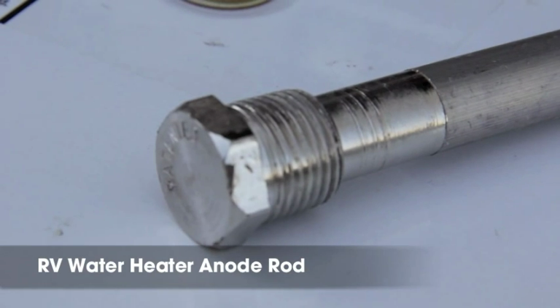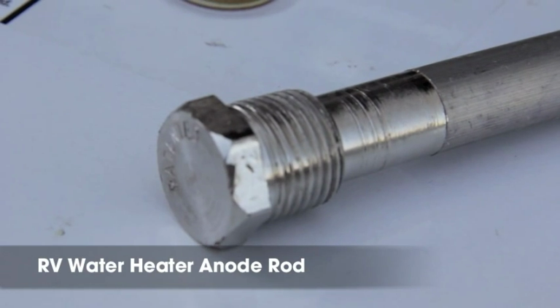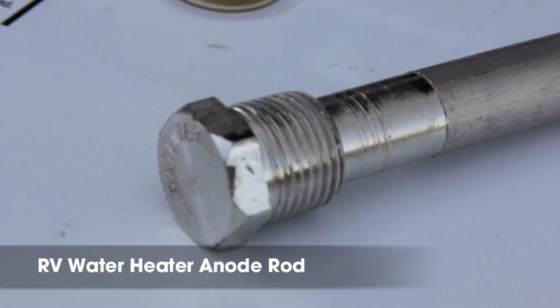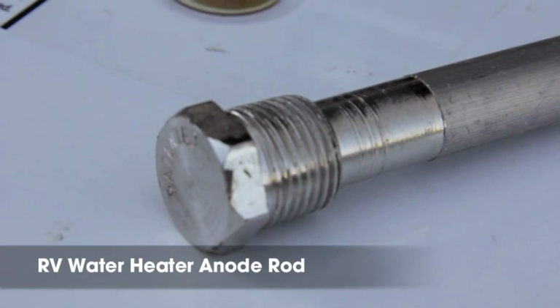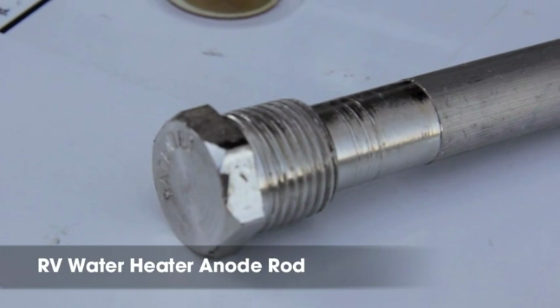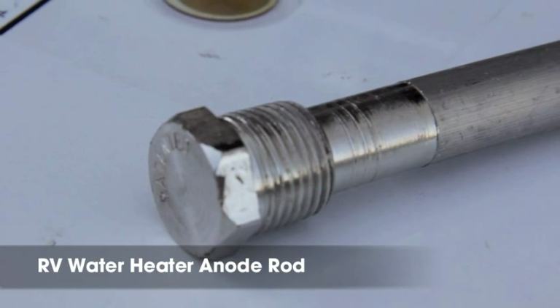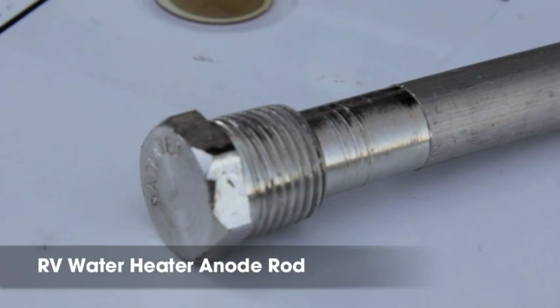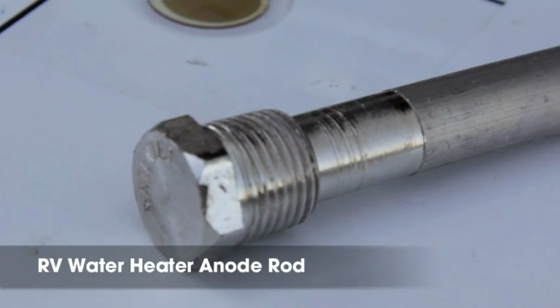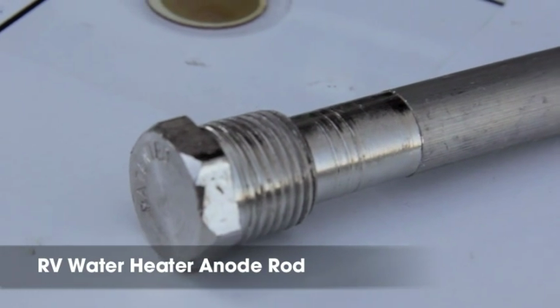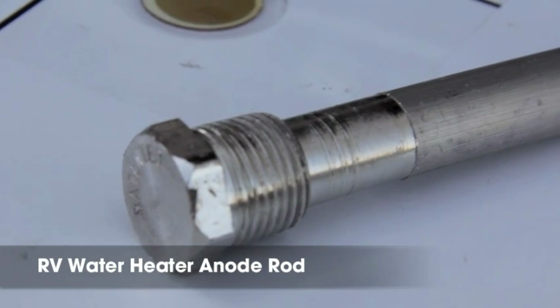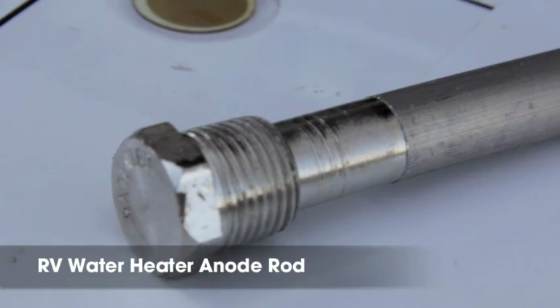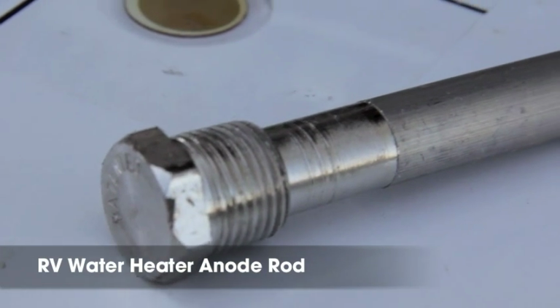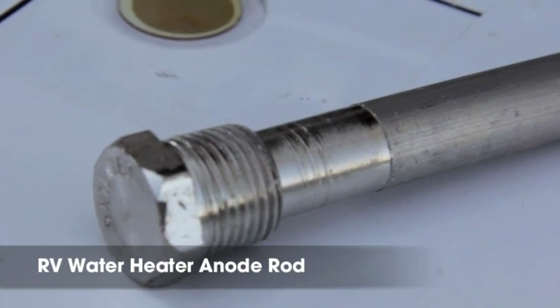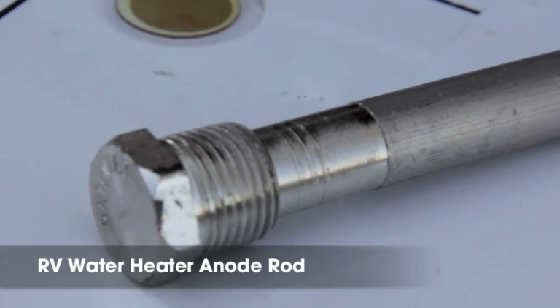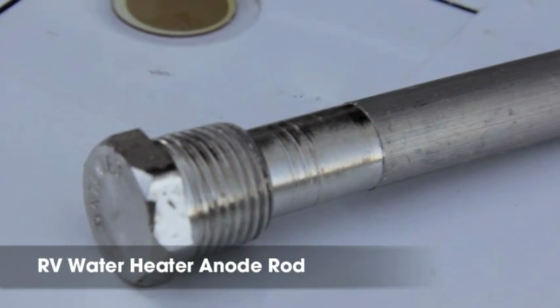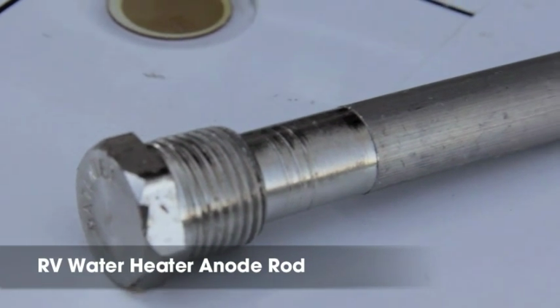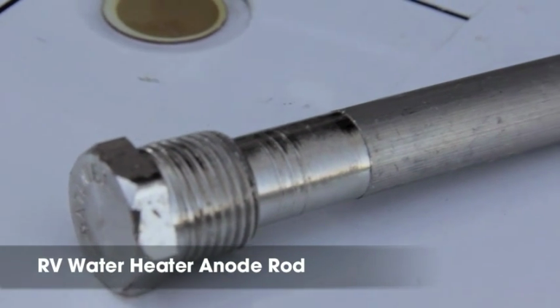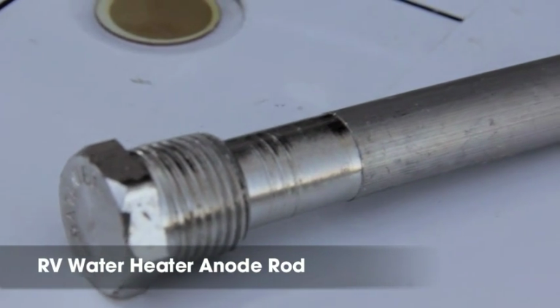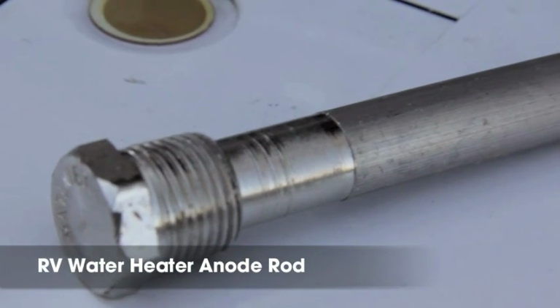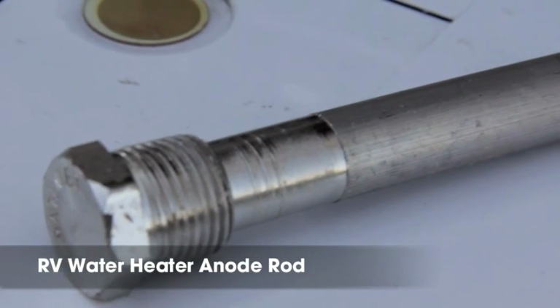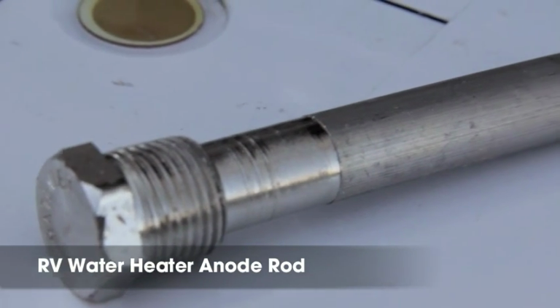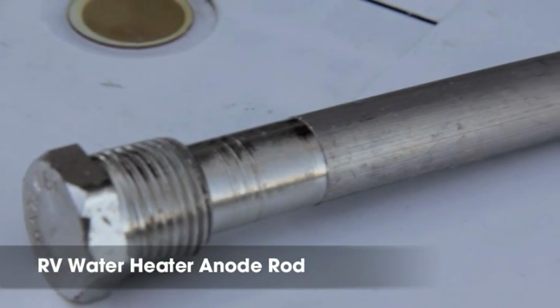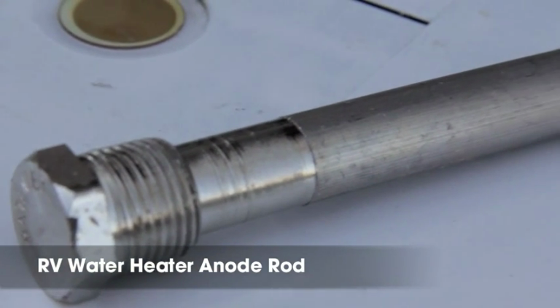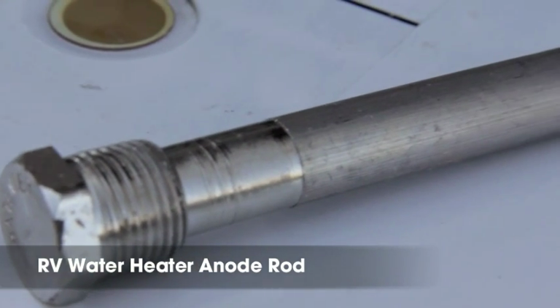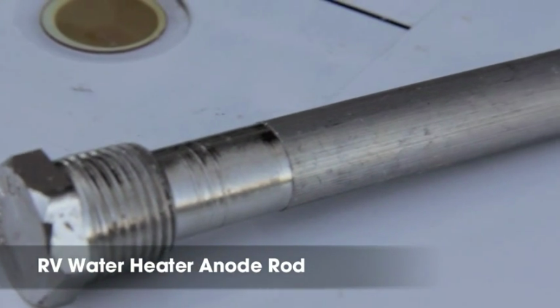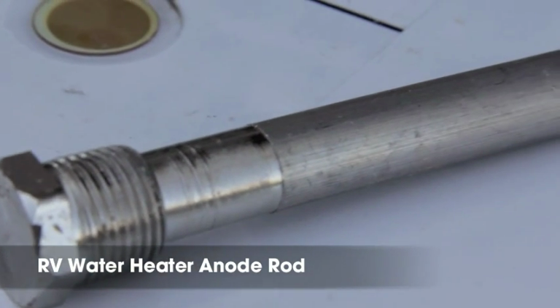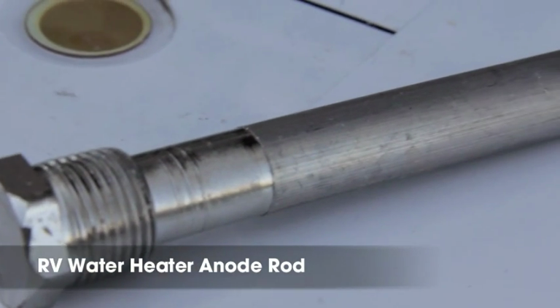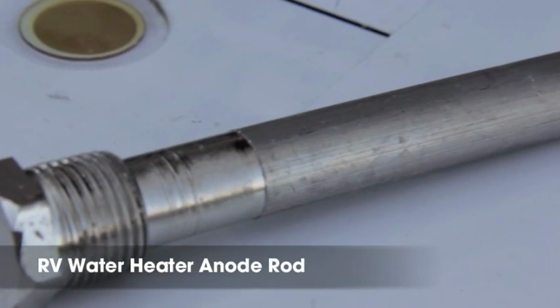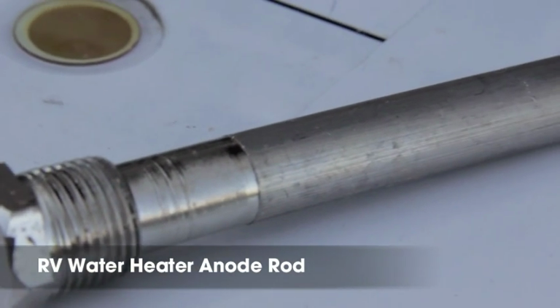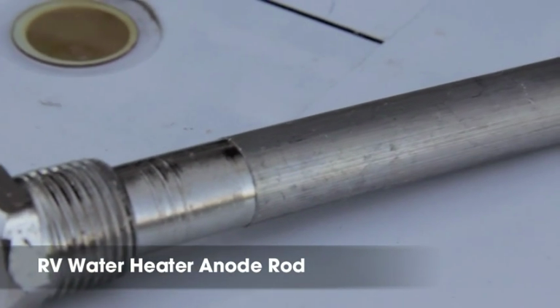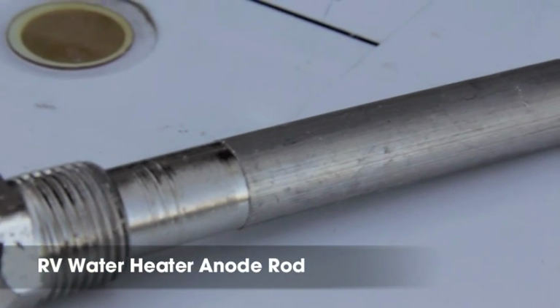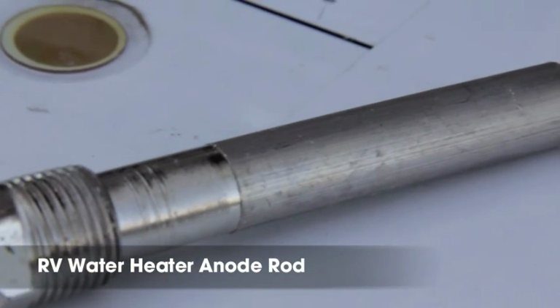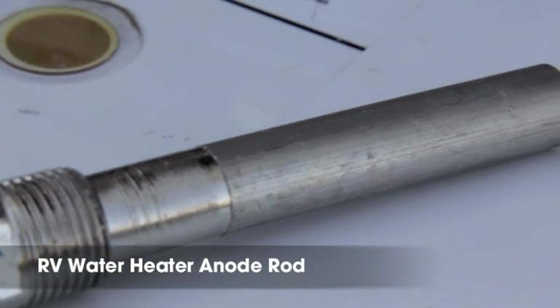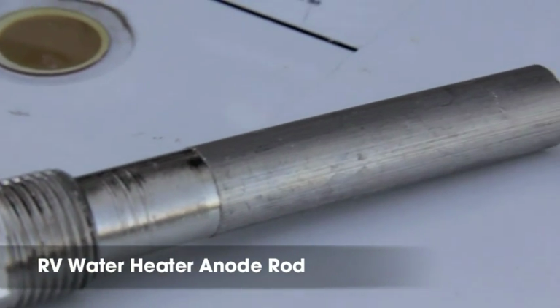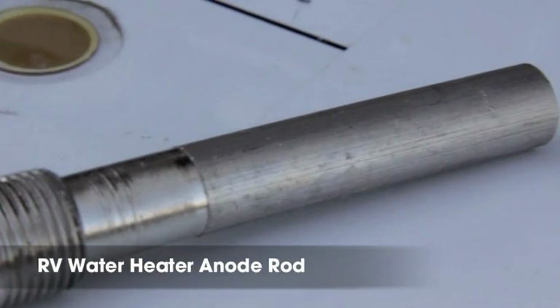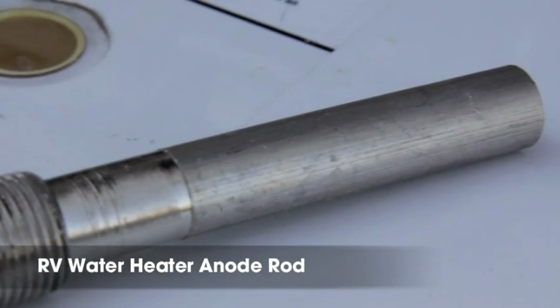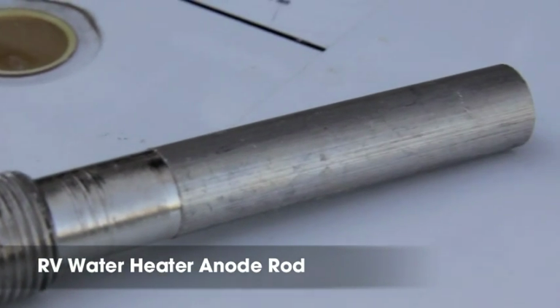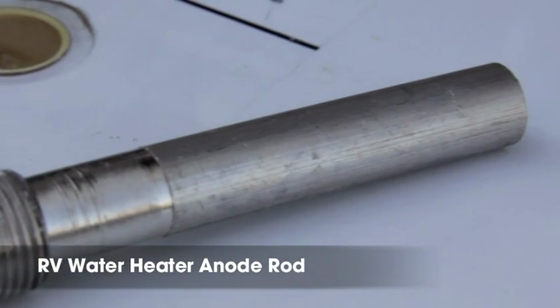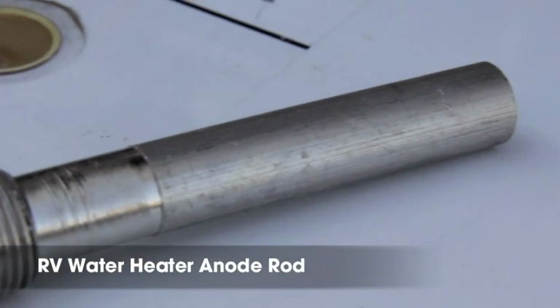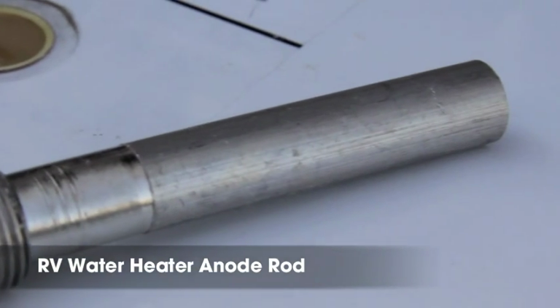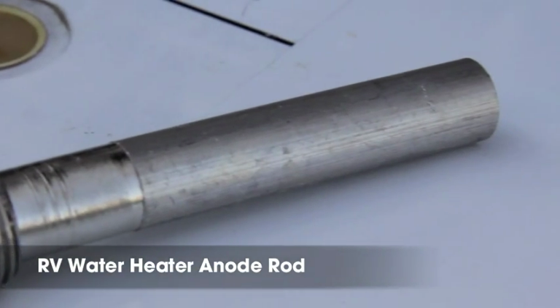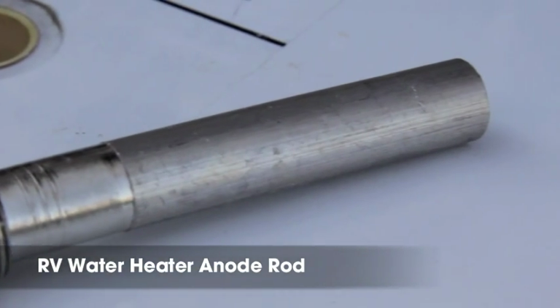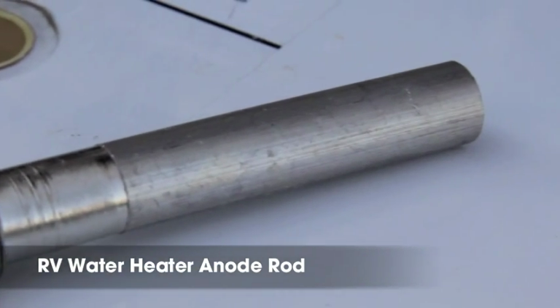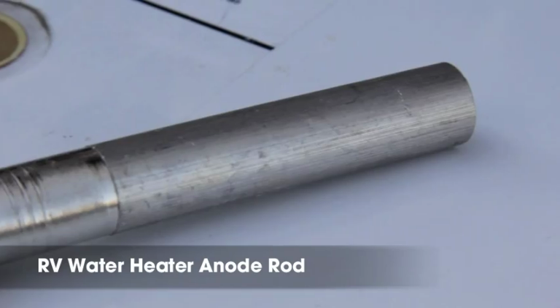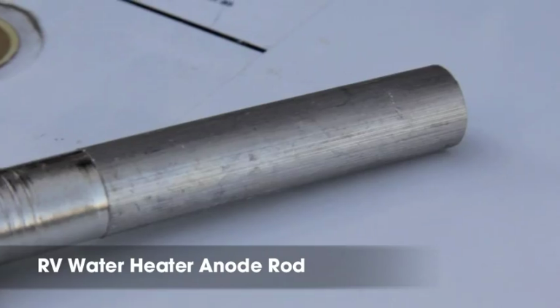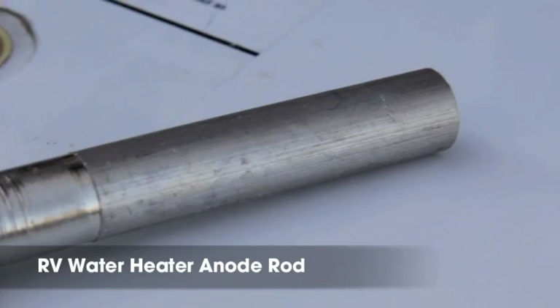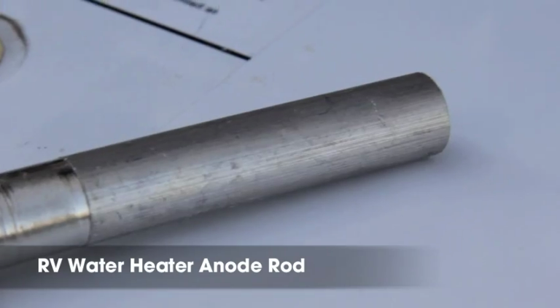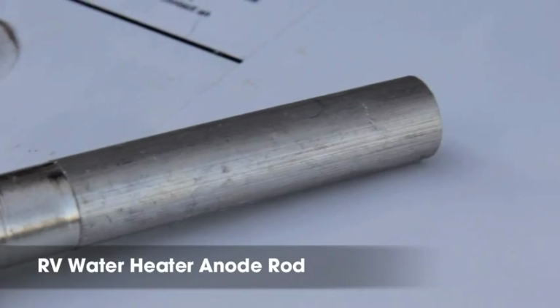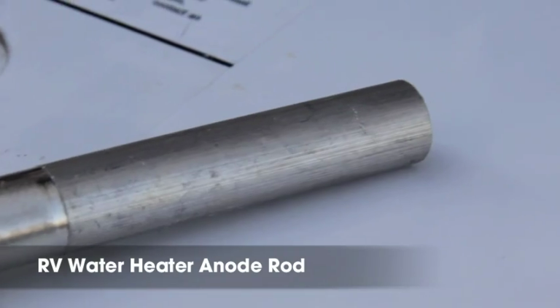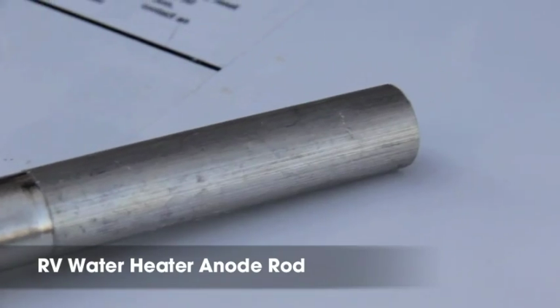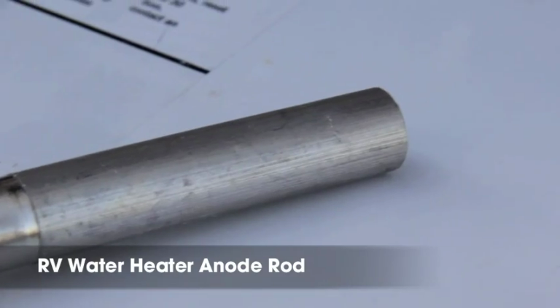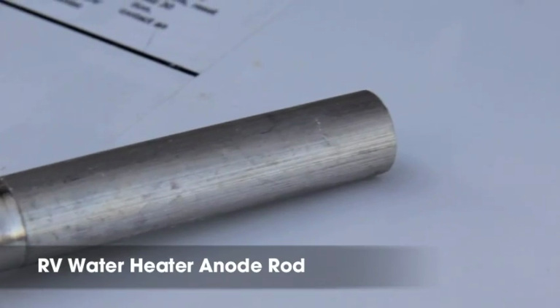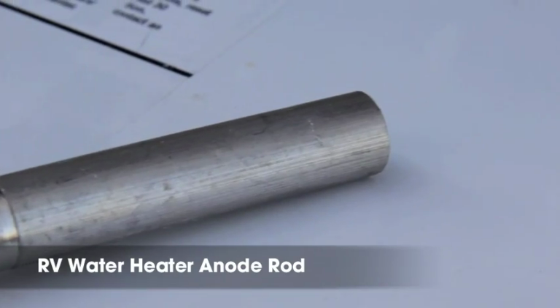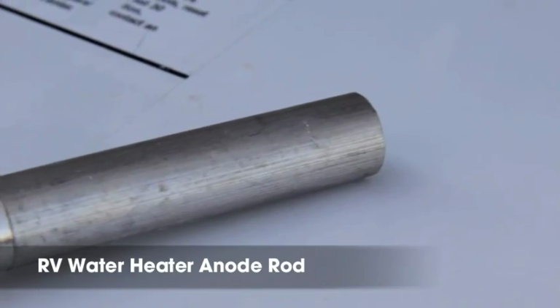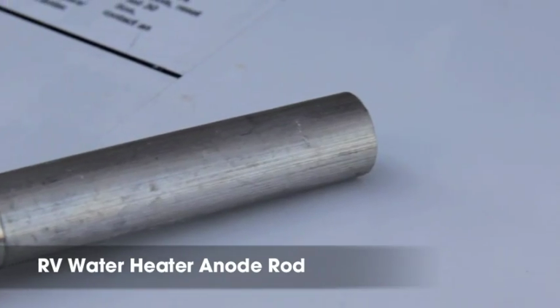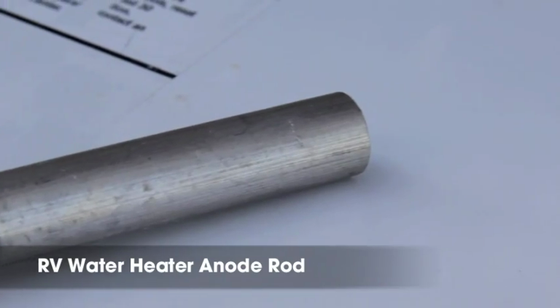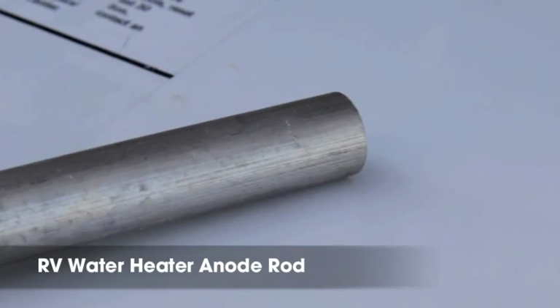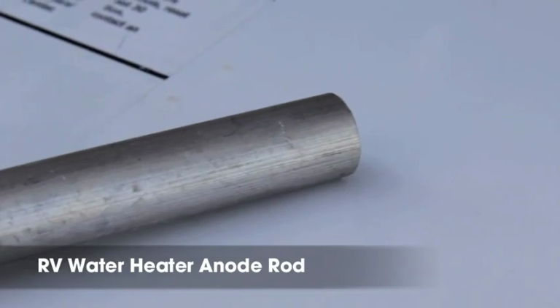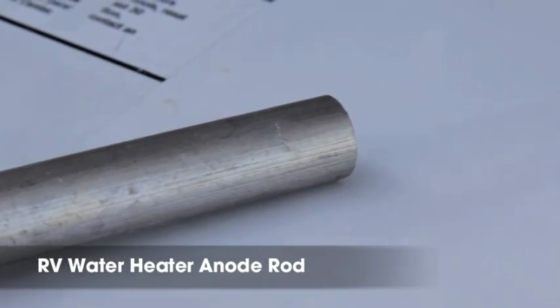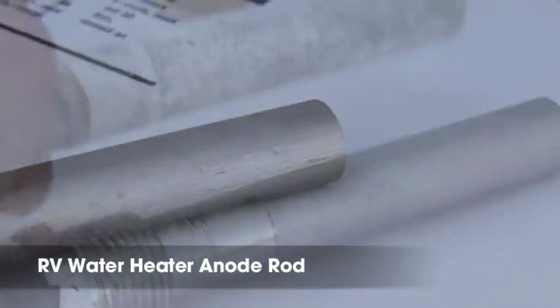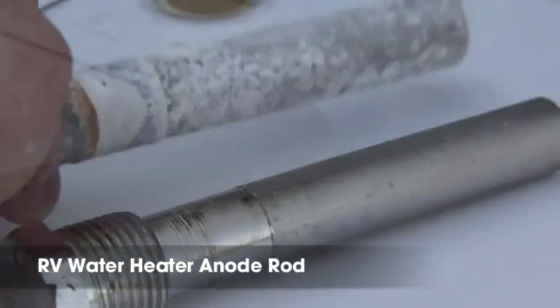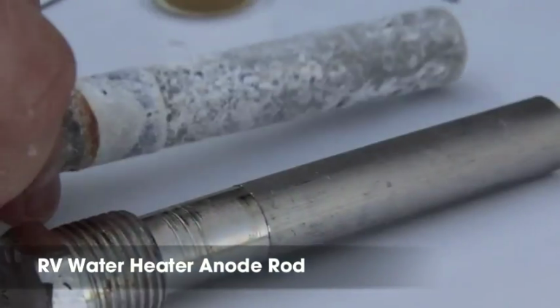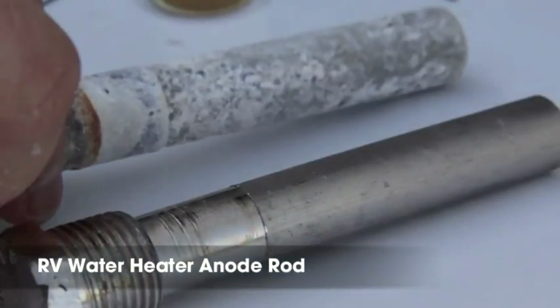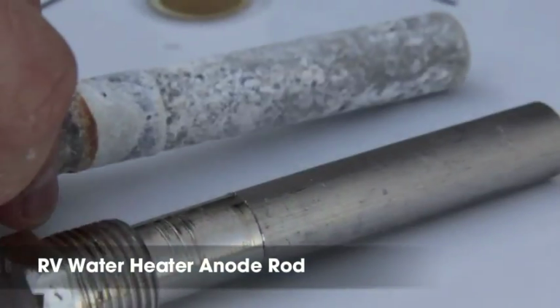Campco's RV water heater anode rod is made of magnesium, which will corrode itself first so that your water heater tank doesn't.